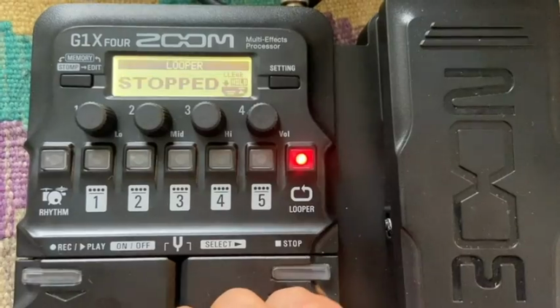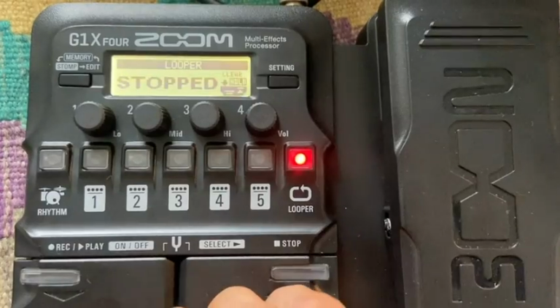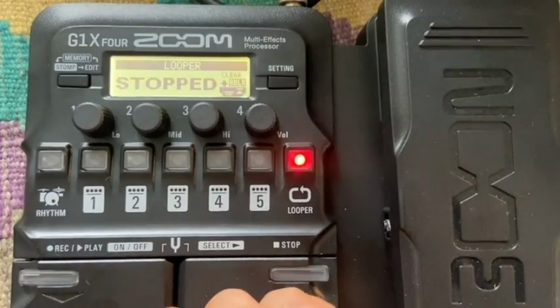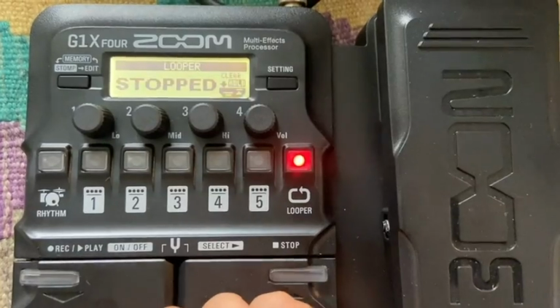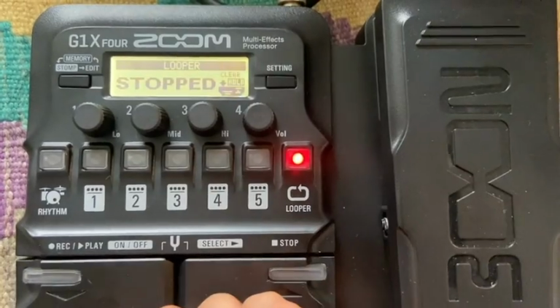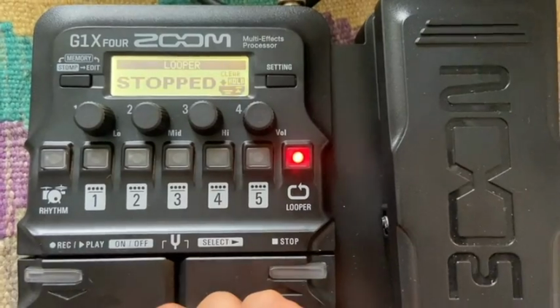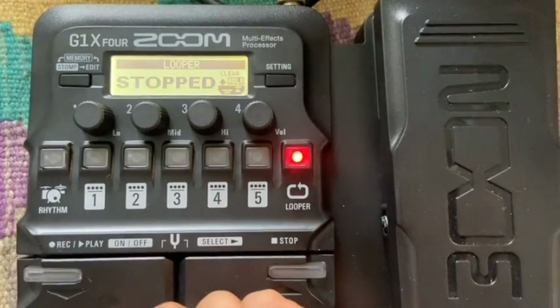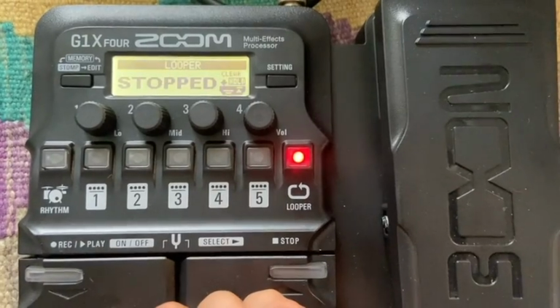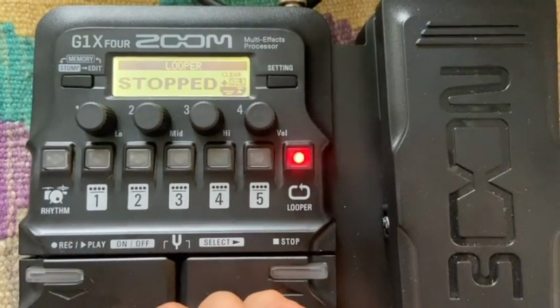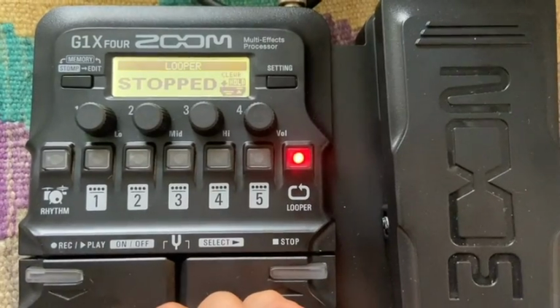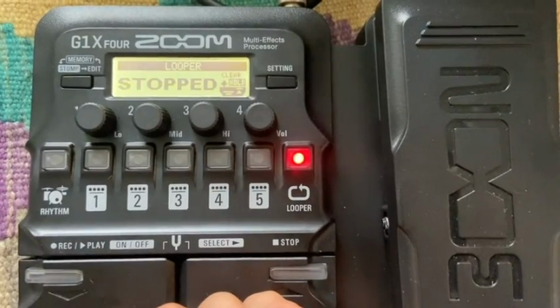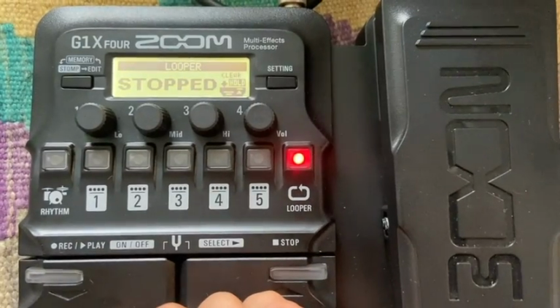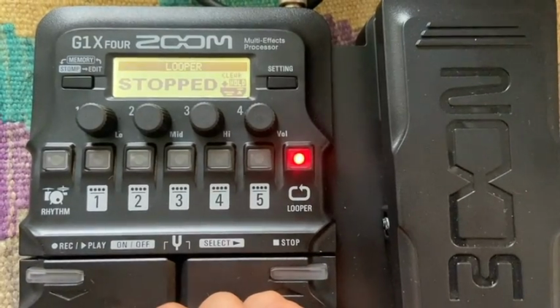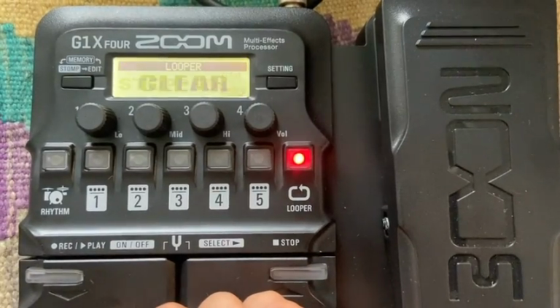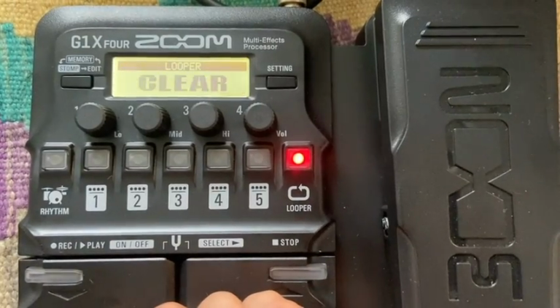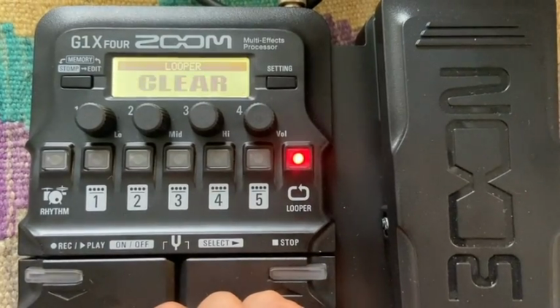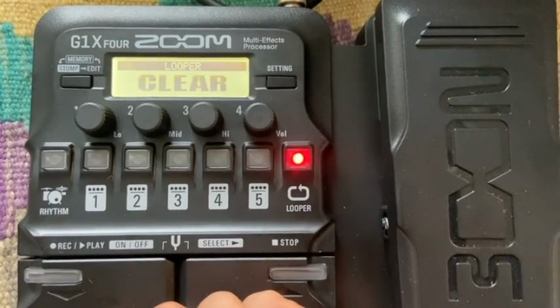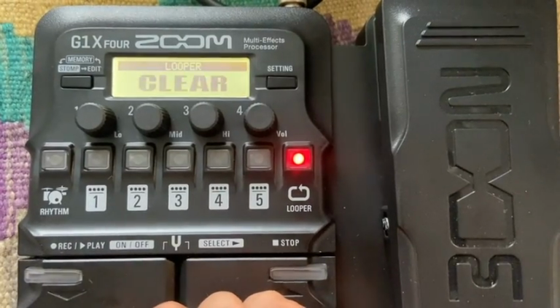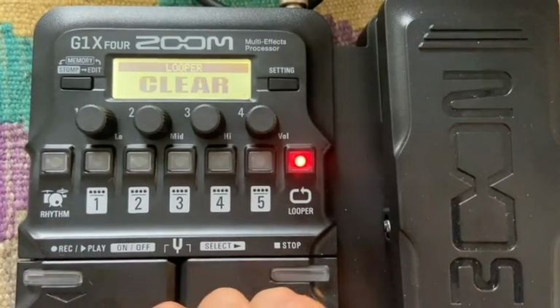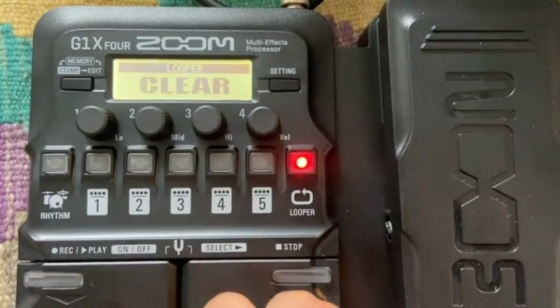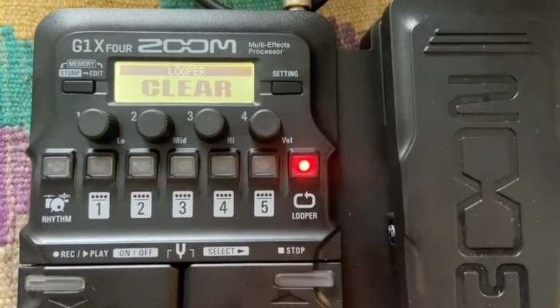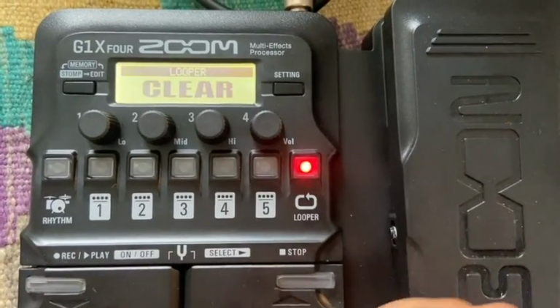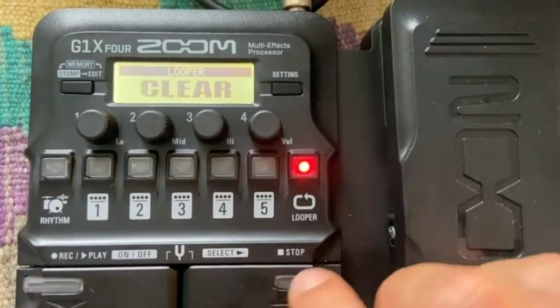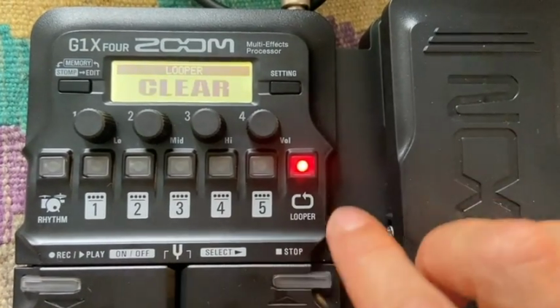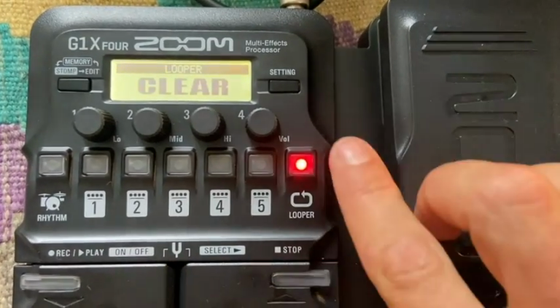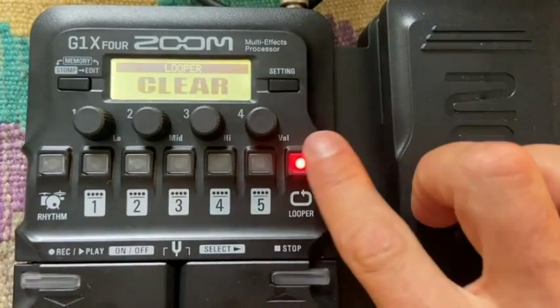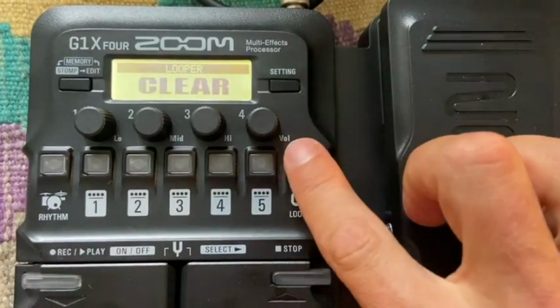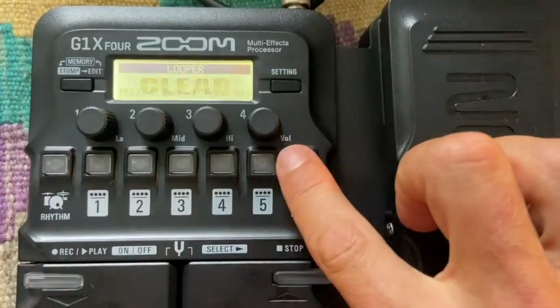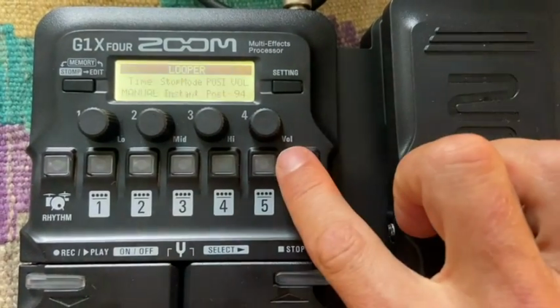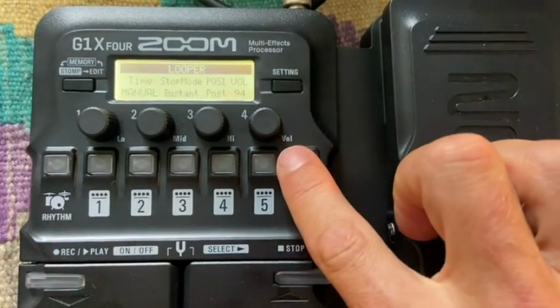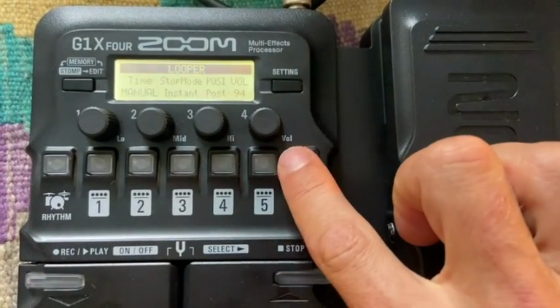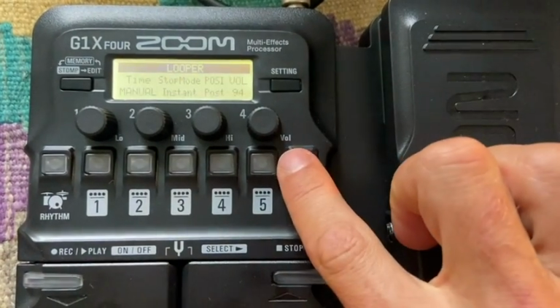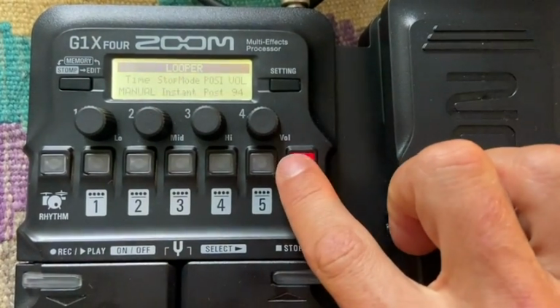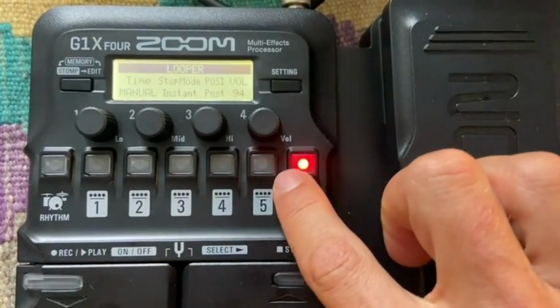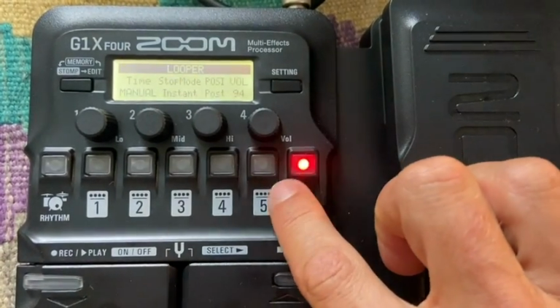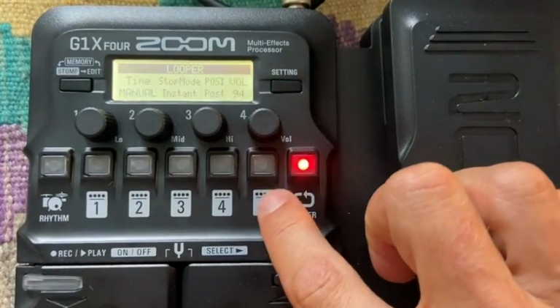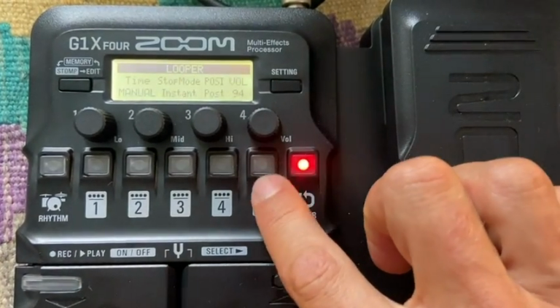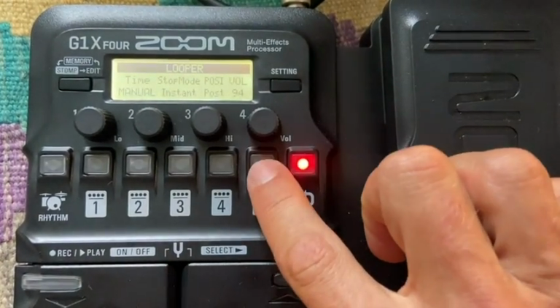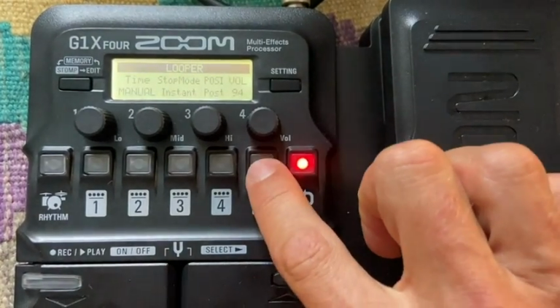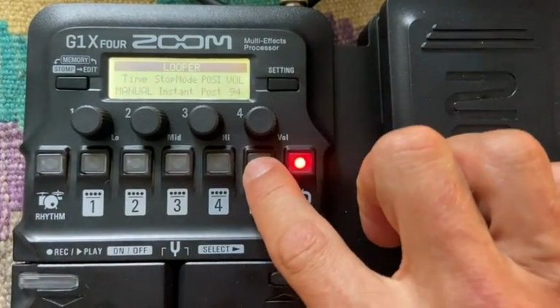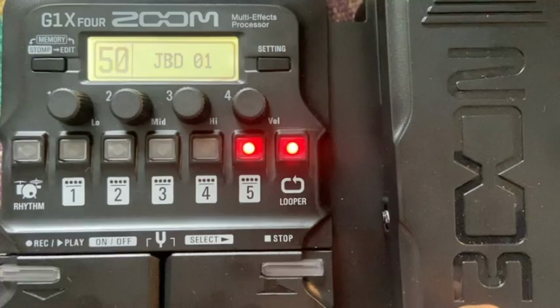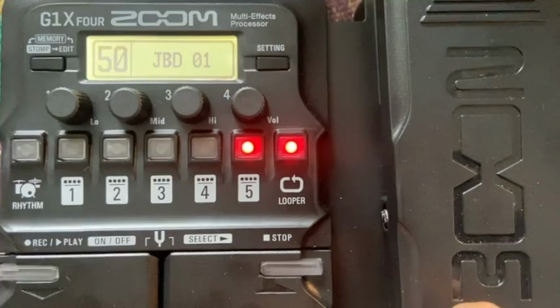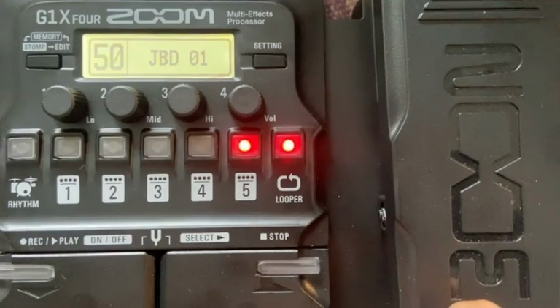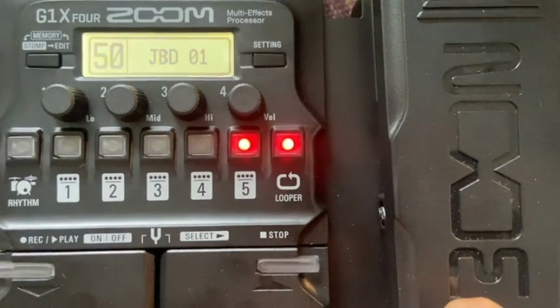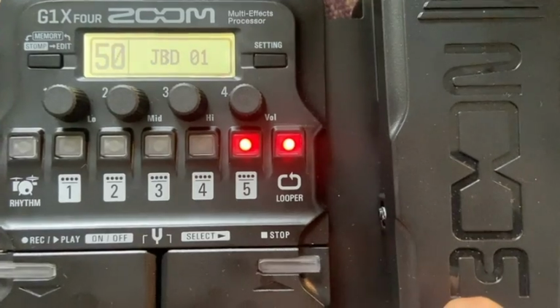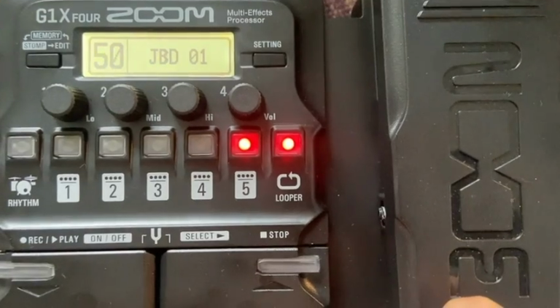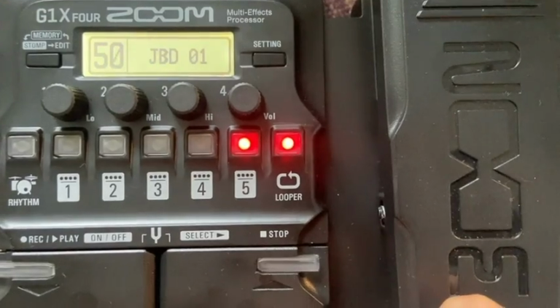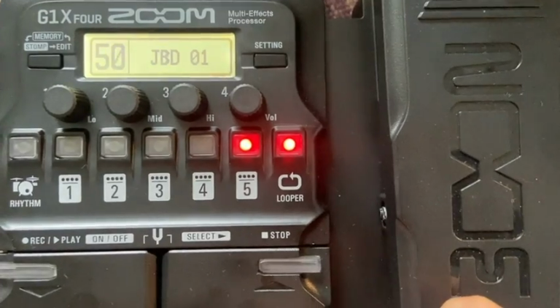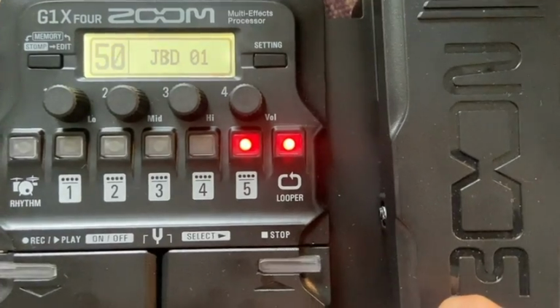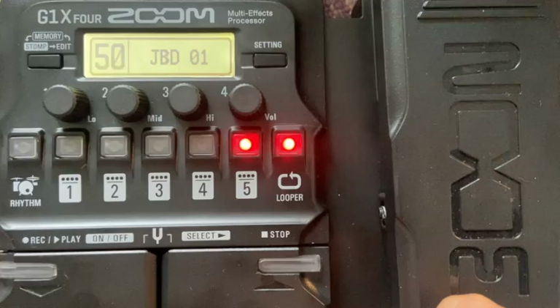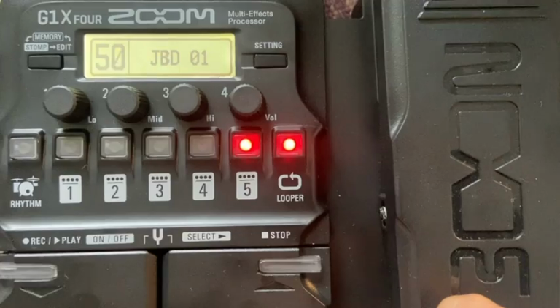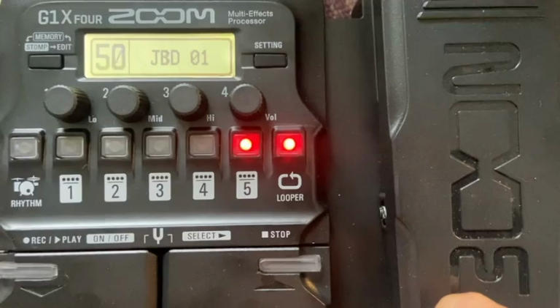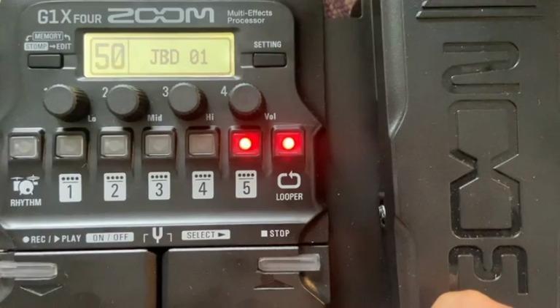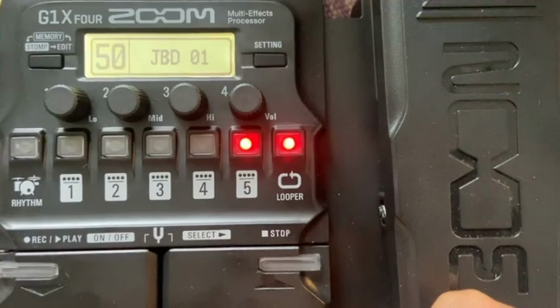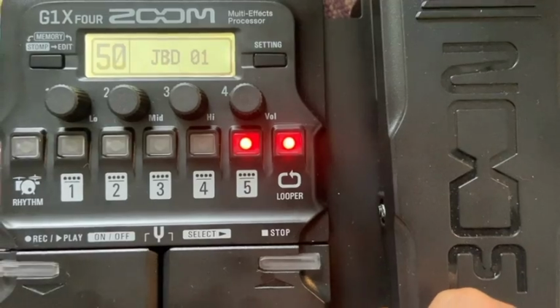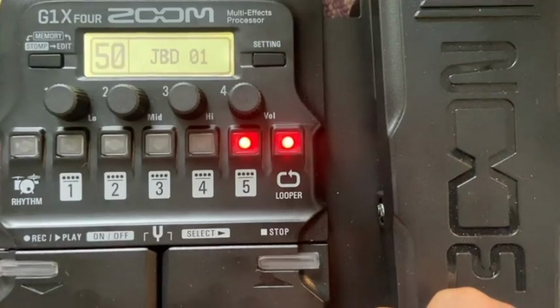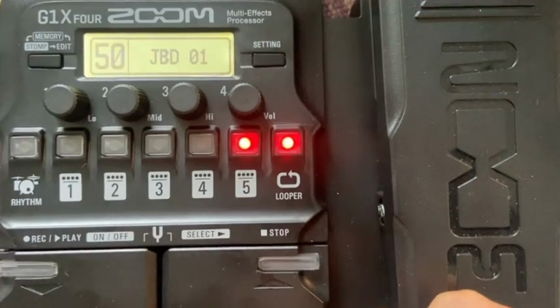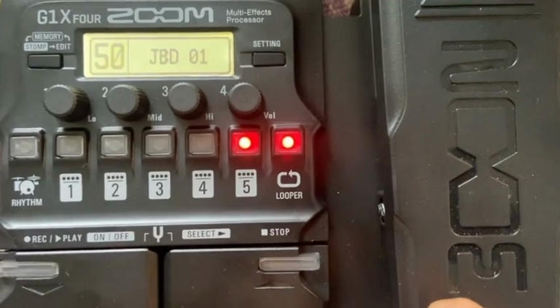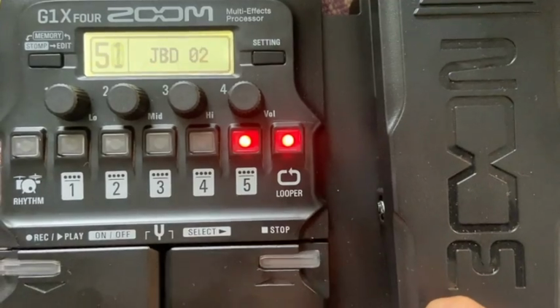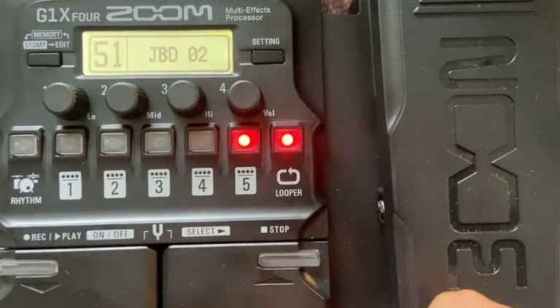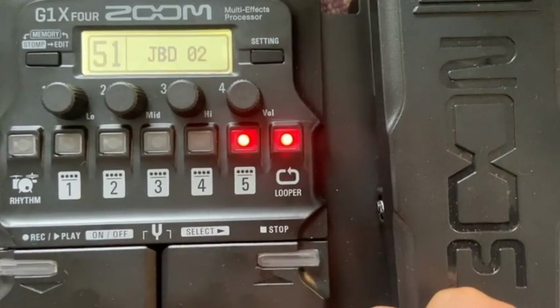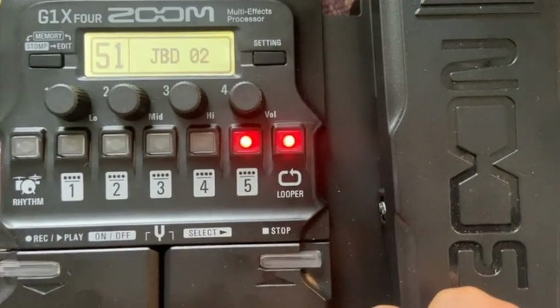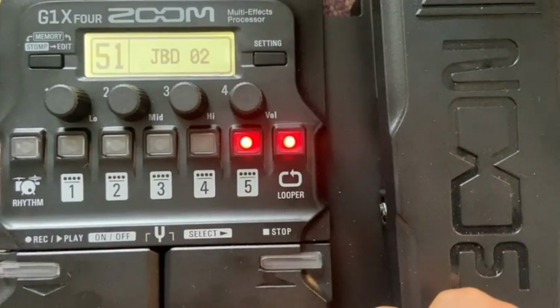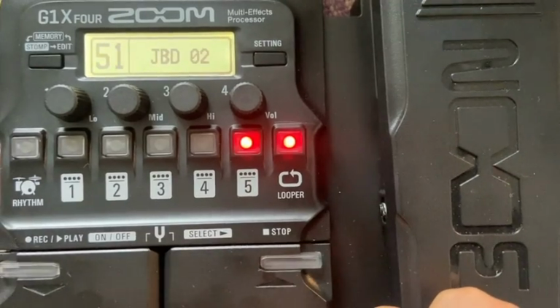So that was some looper action for you. Now, like we said before, there are many more combinations of effects you could put together.